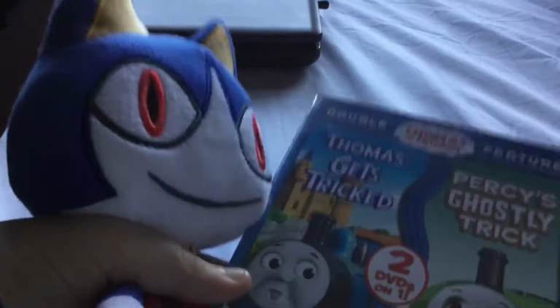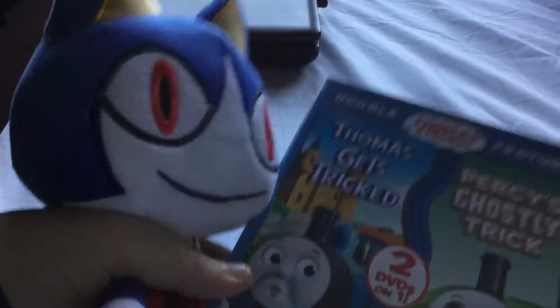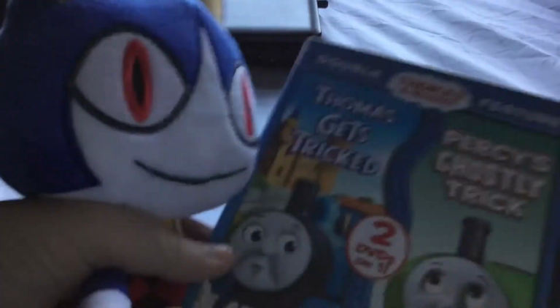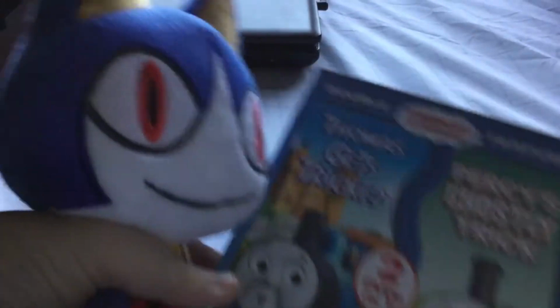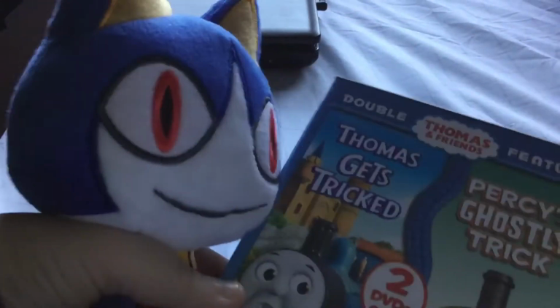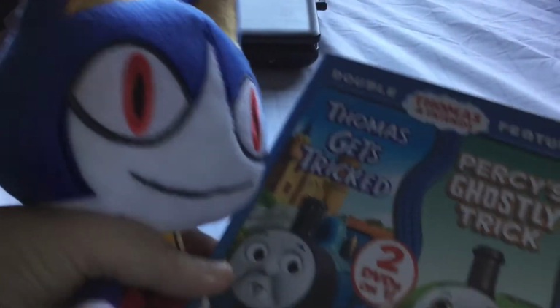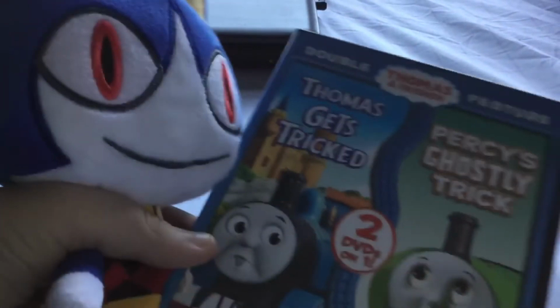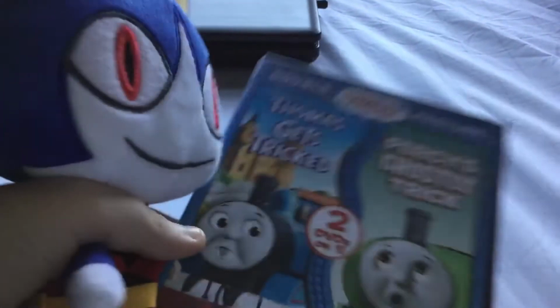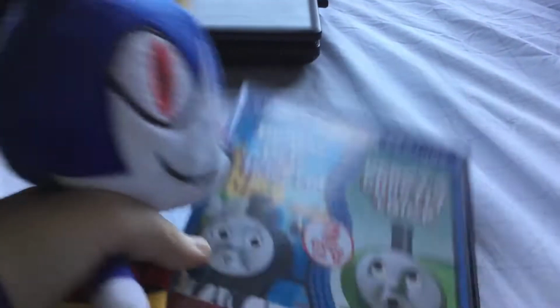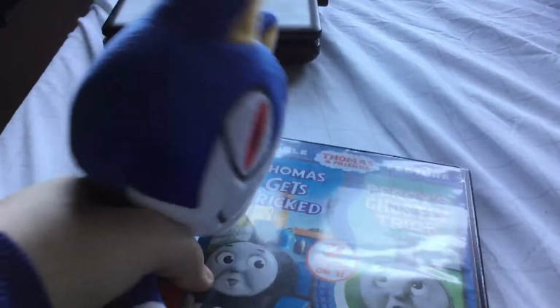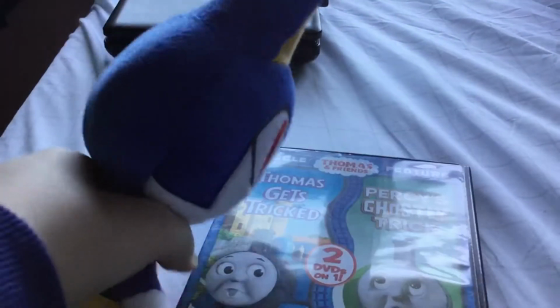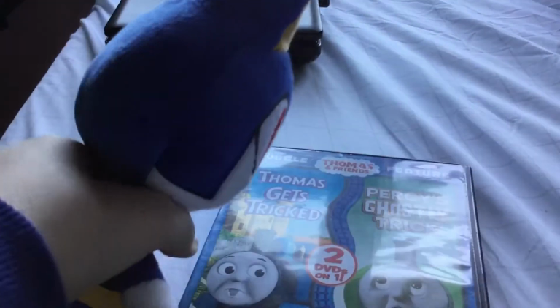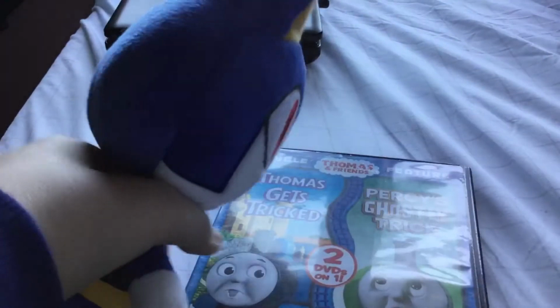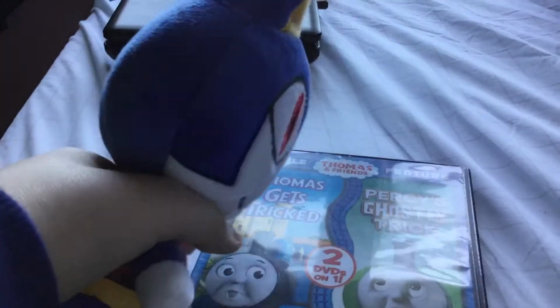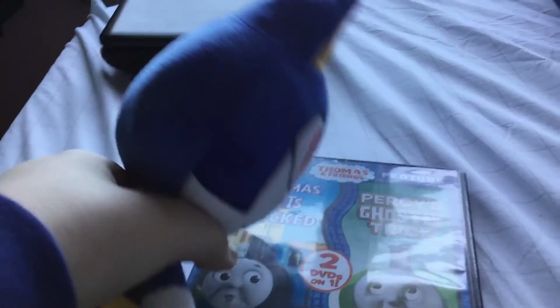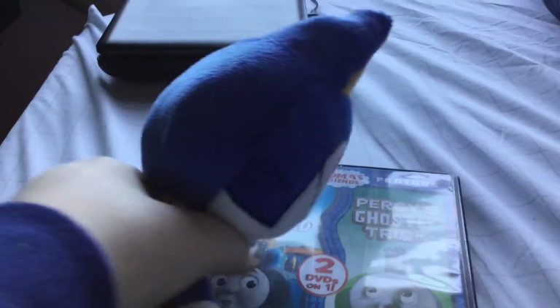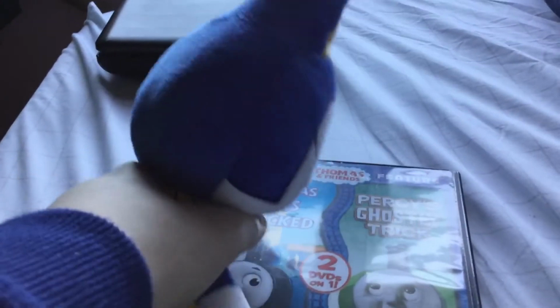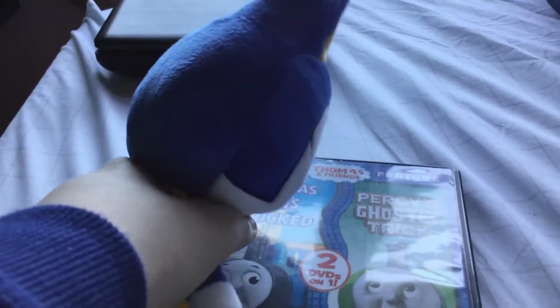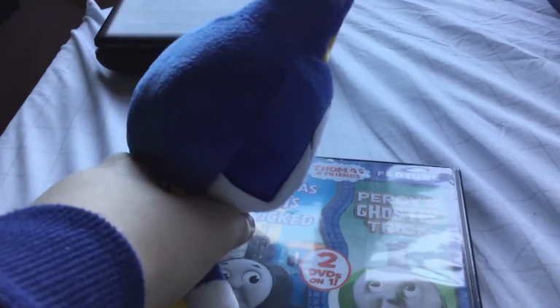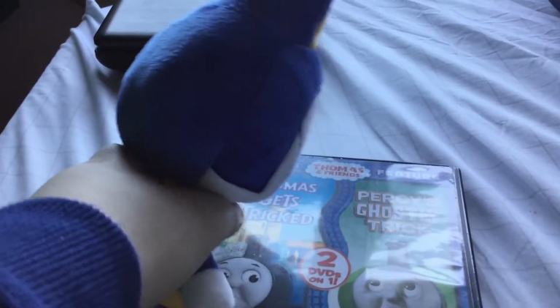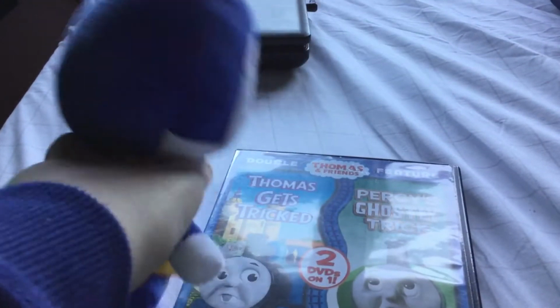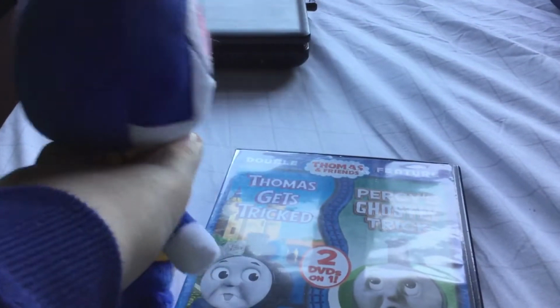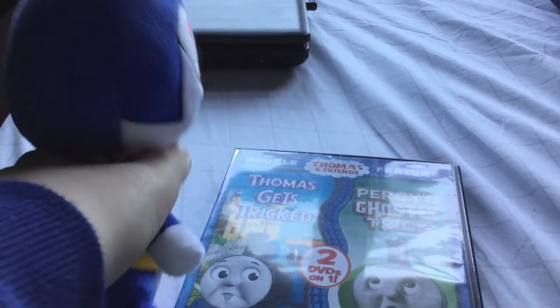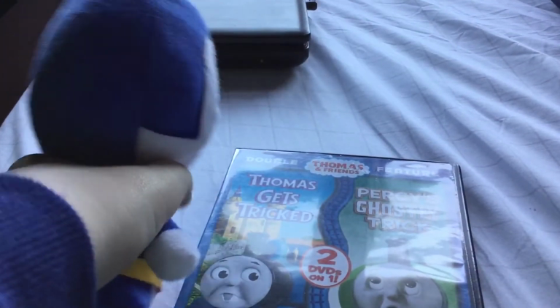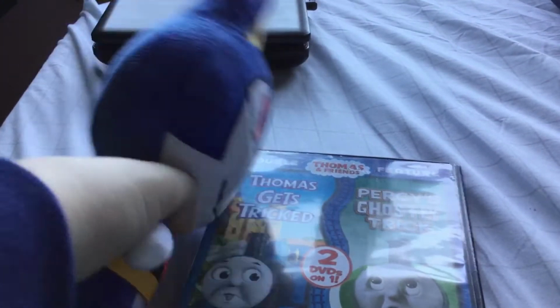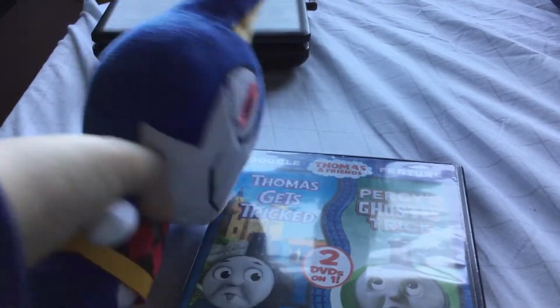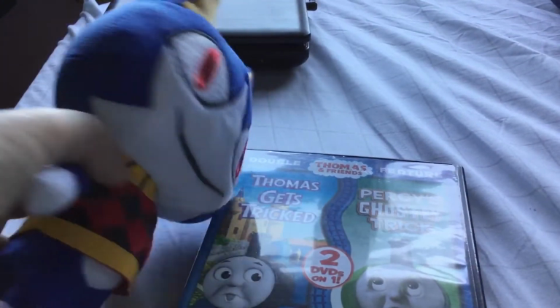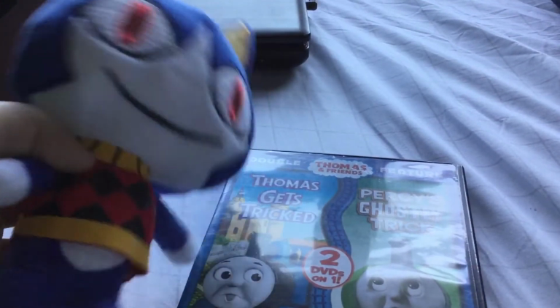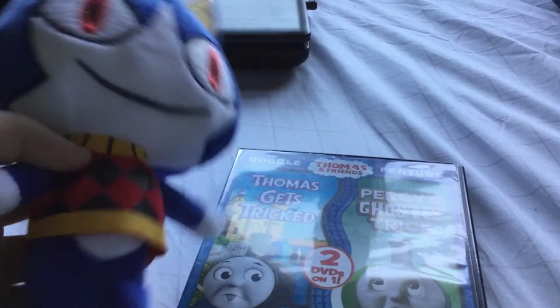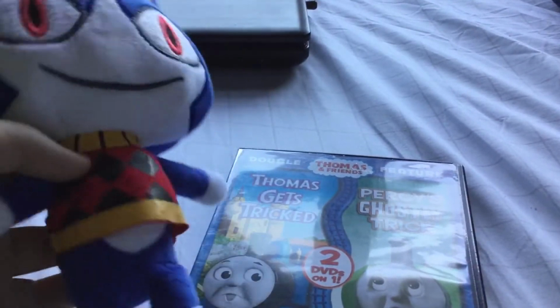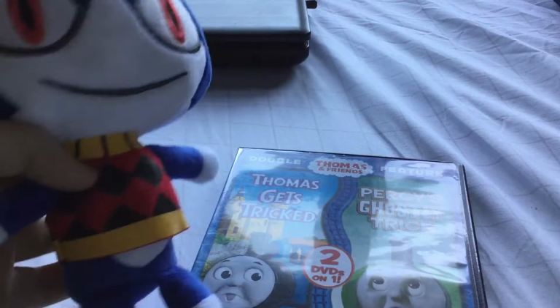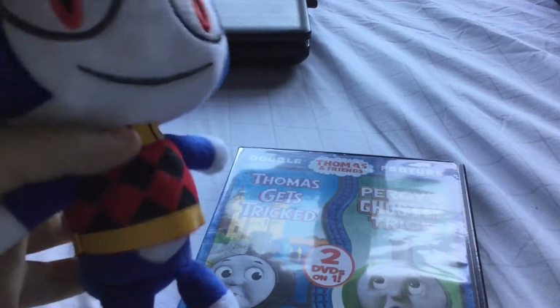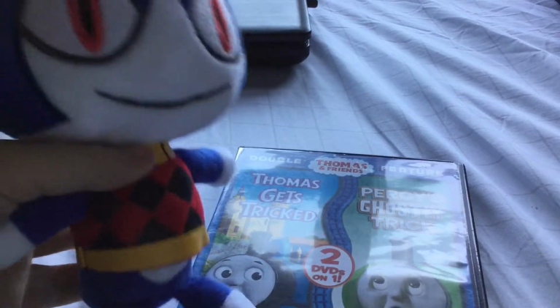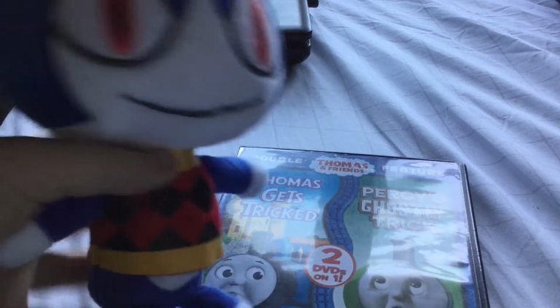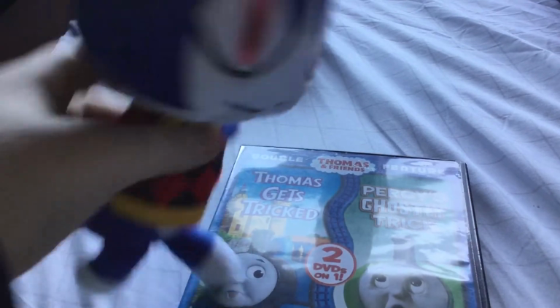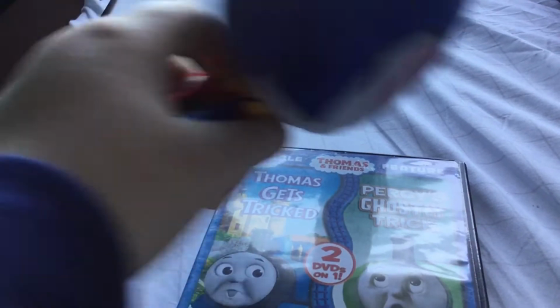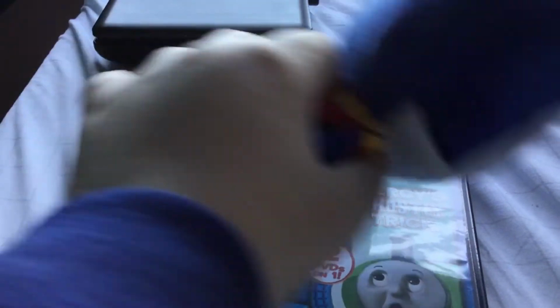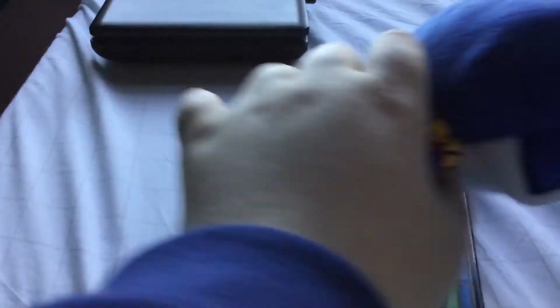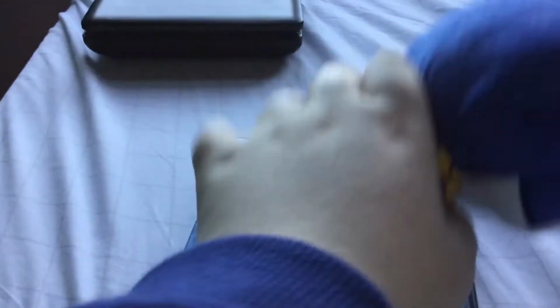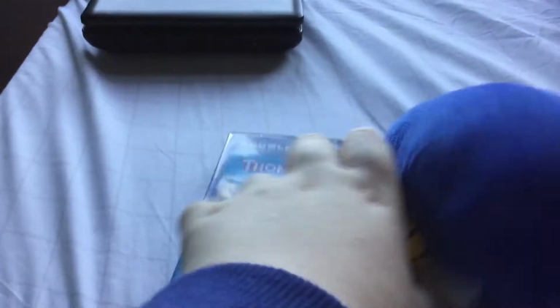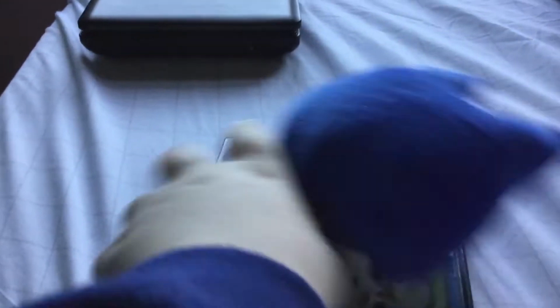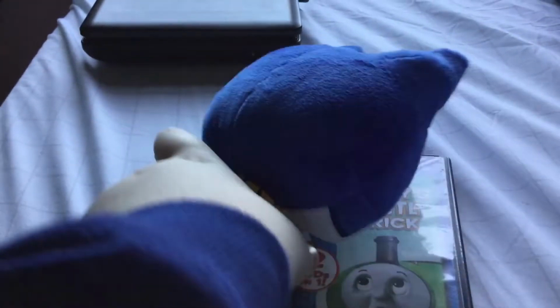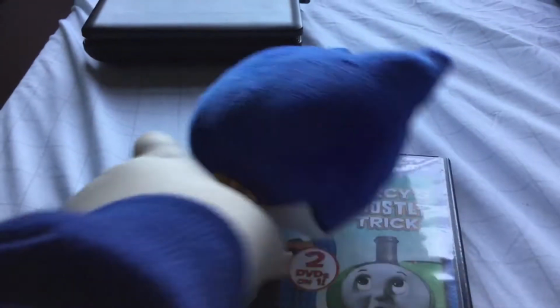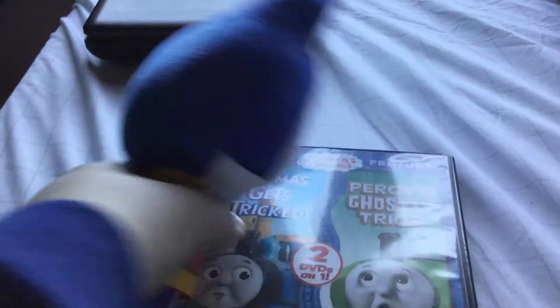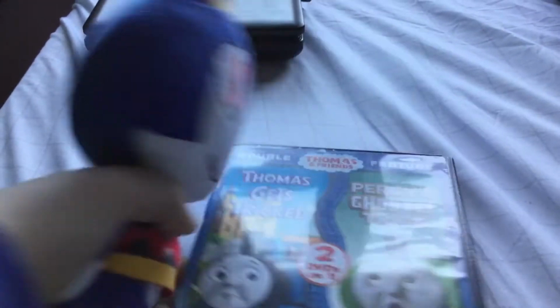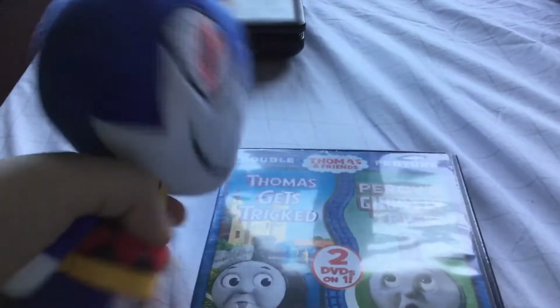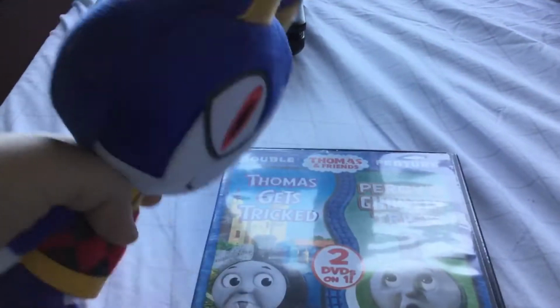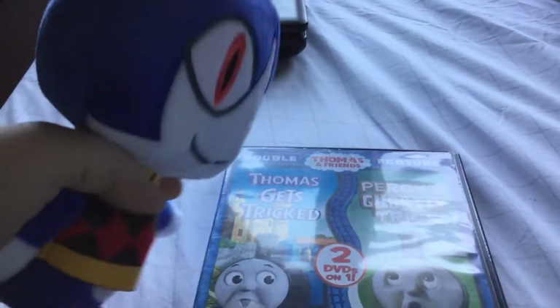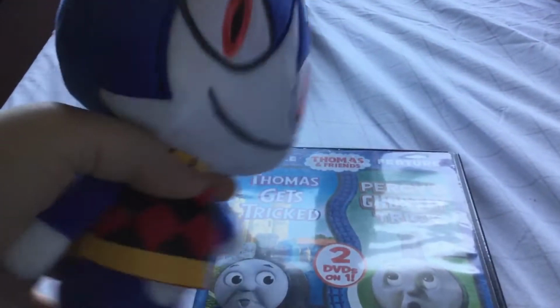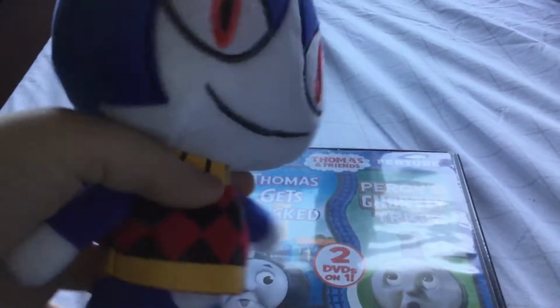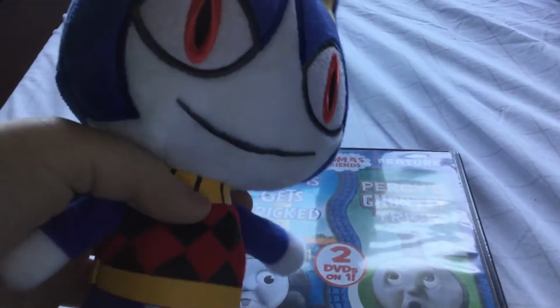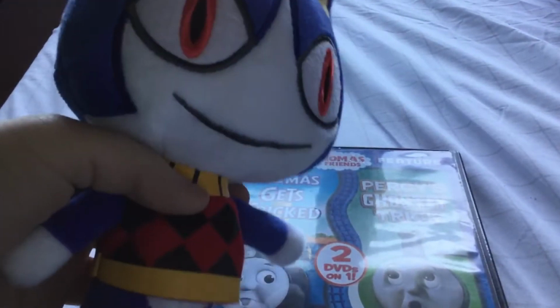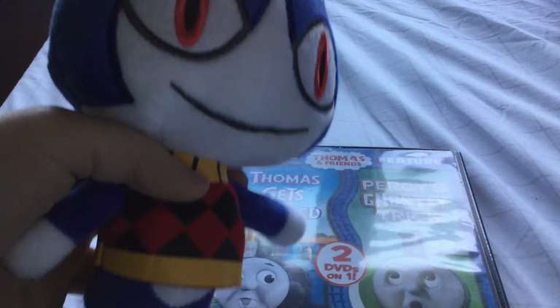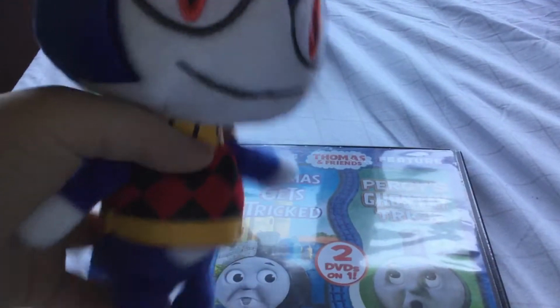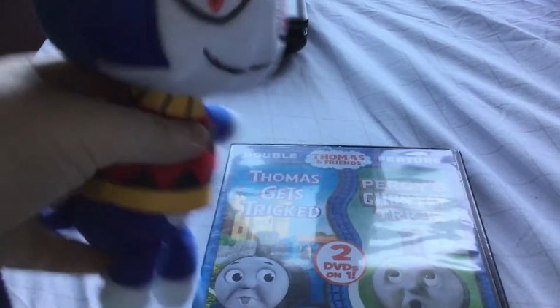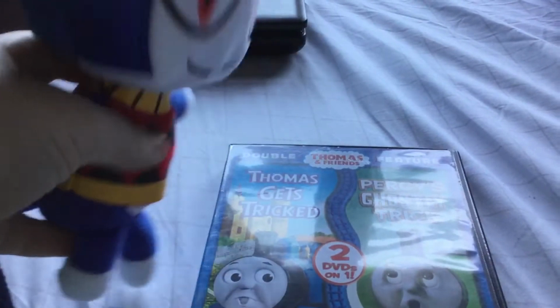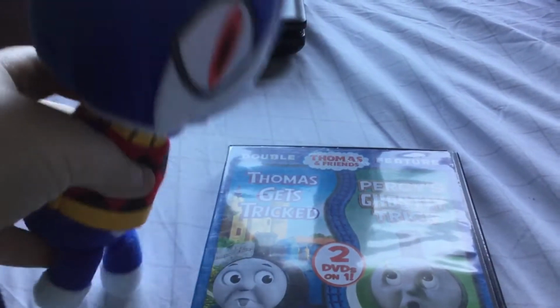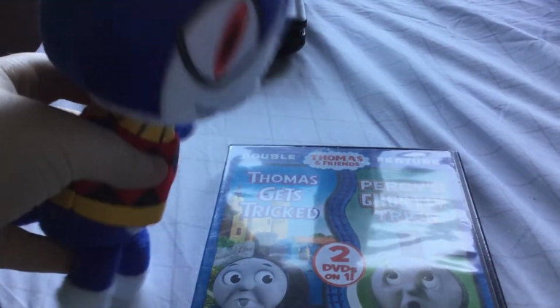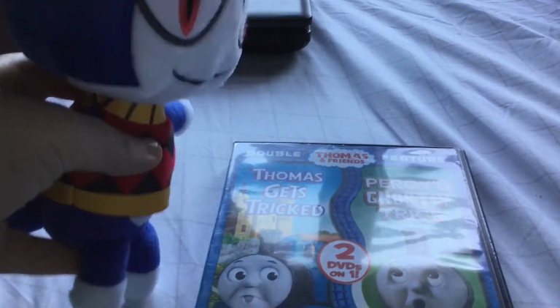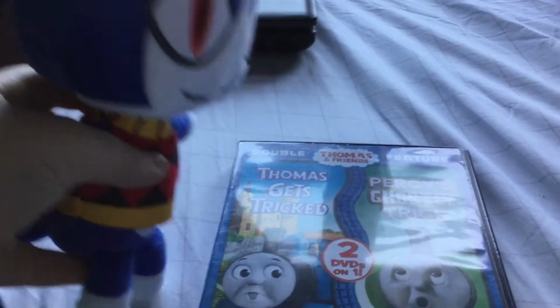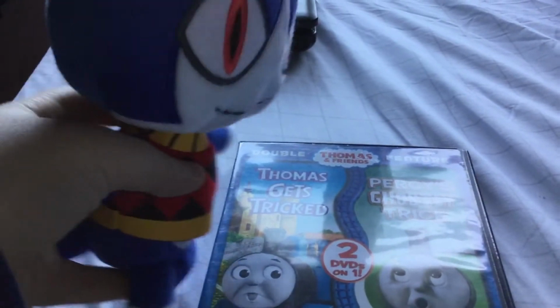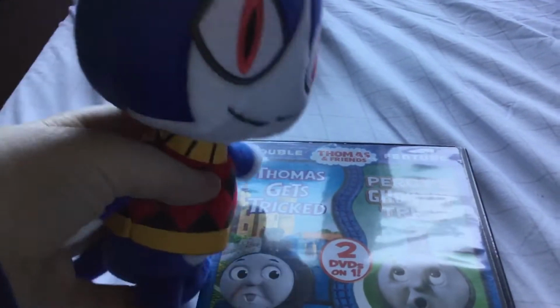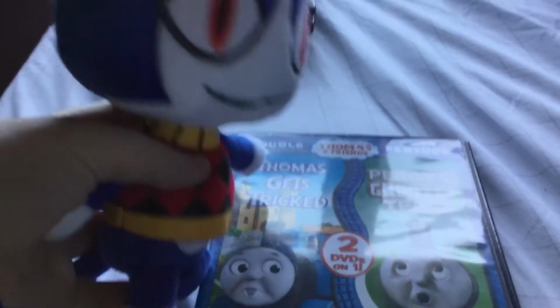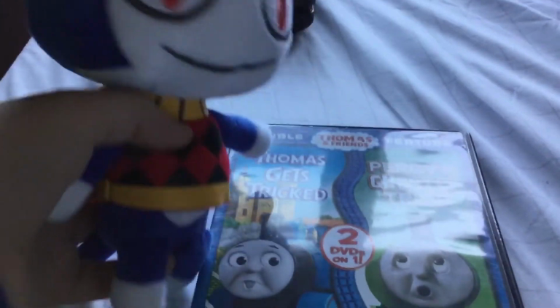What a beautiful day. Now that I finally have a double feature of Thomas Gets Tricked and Percy's Ghostly Trick on DVD, and can finally go watch it.